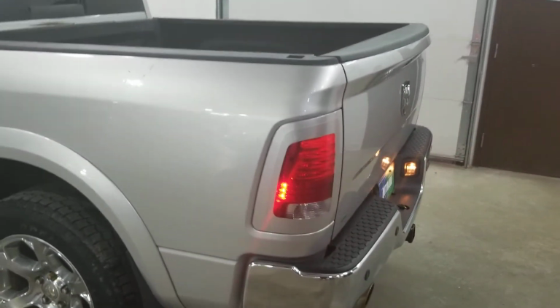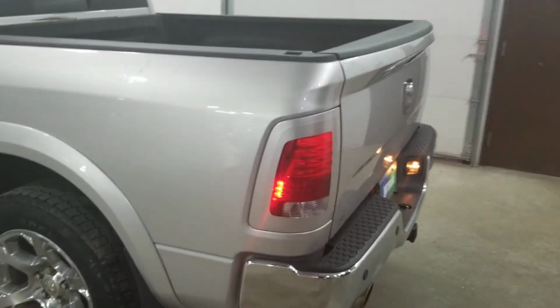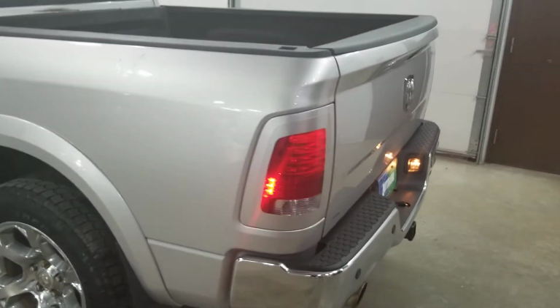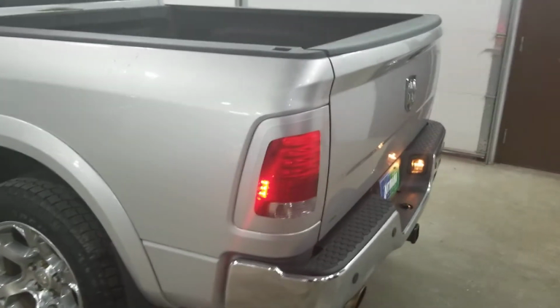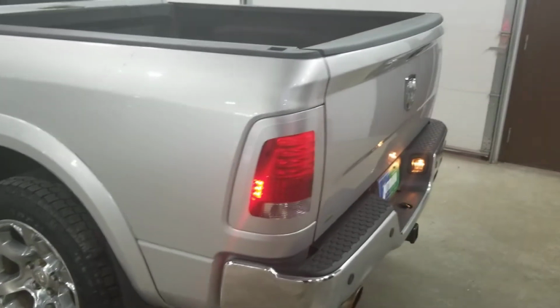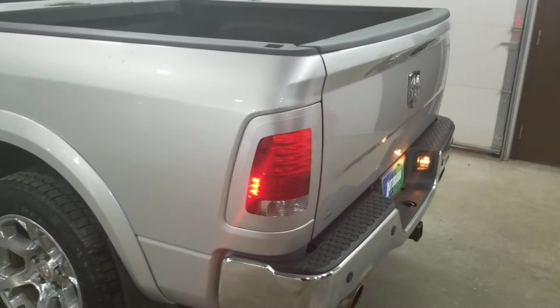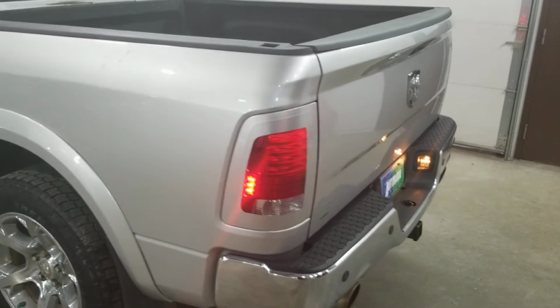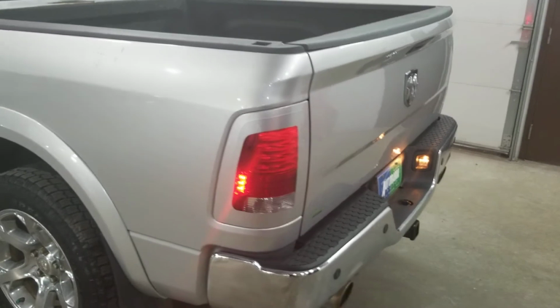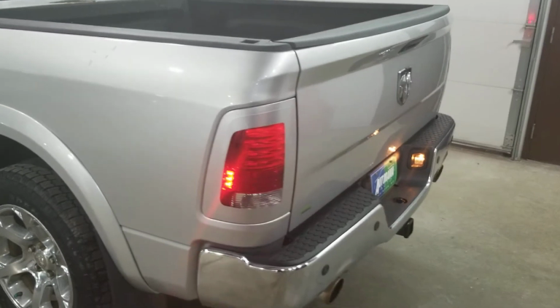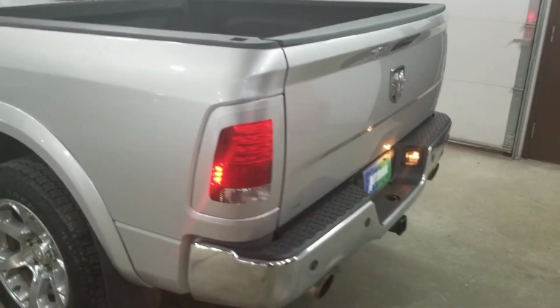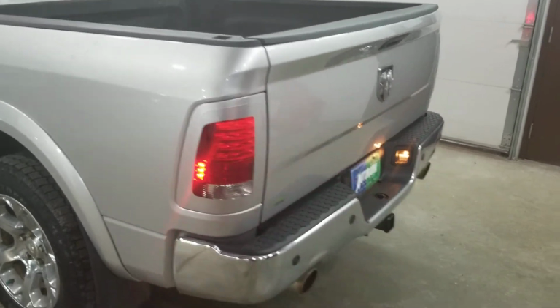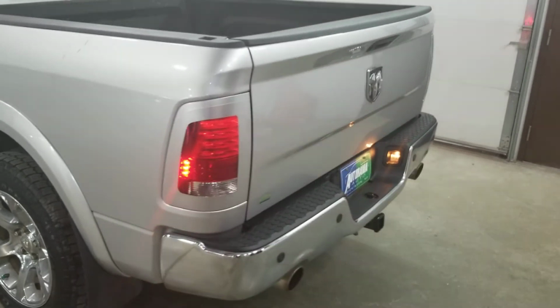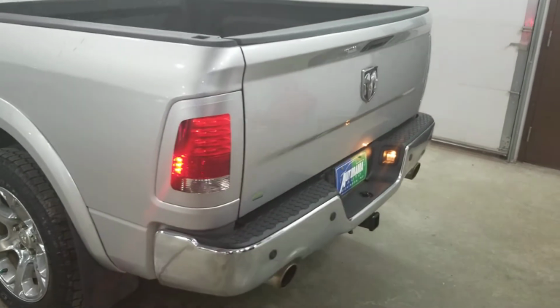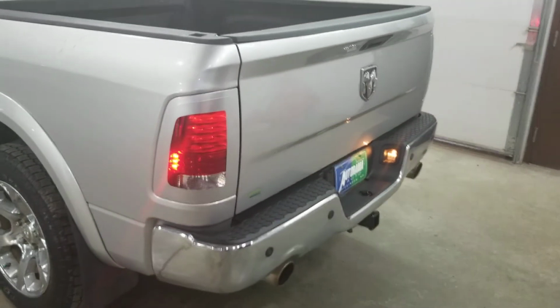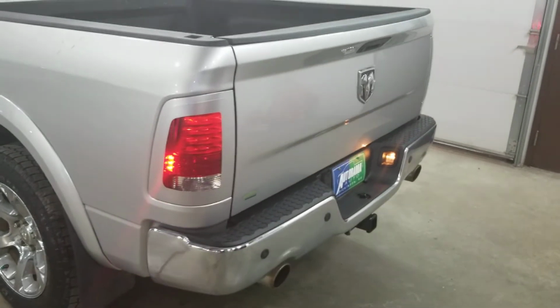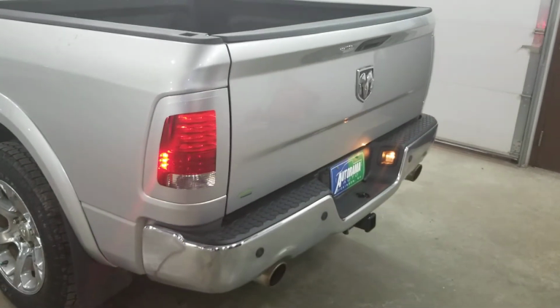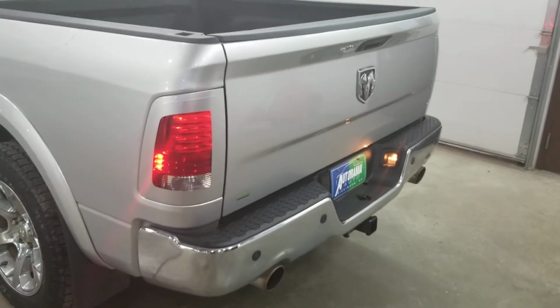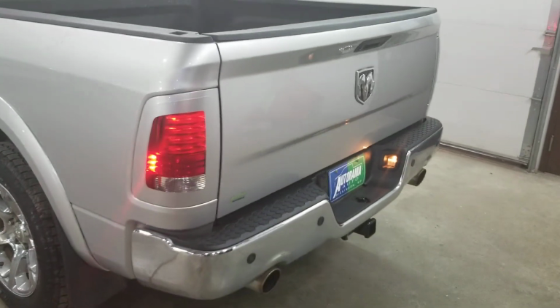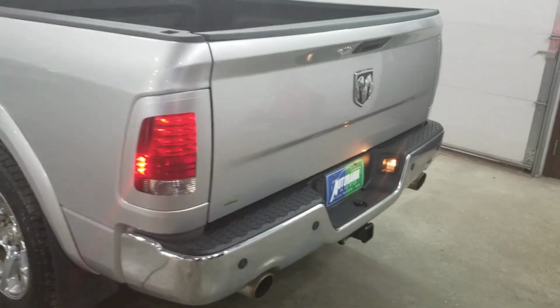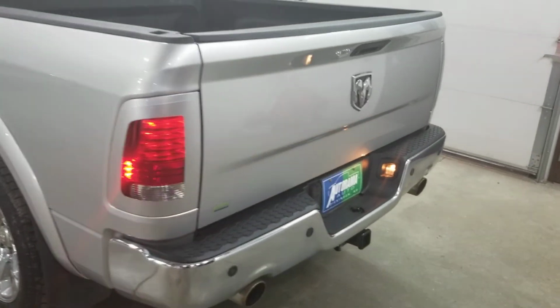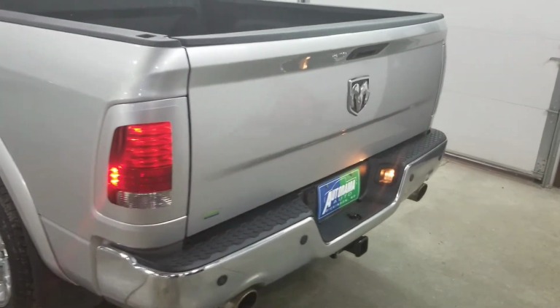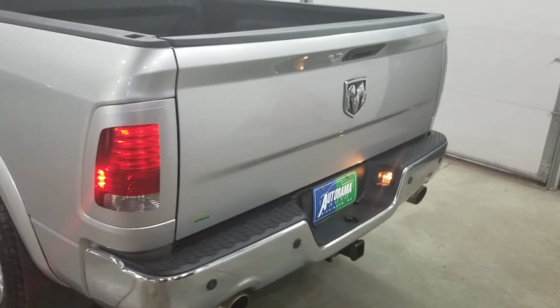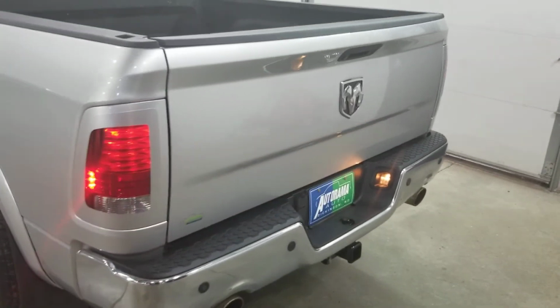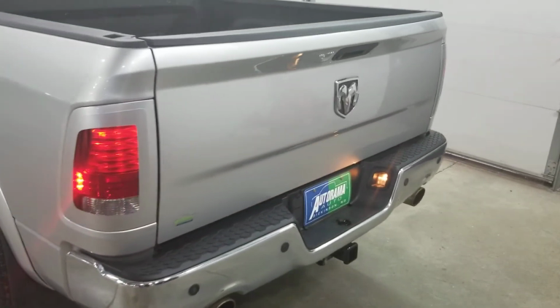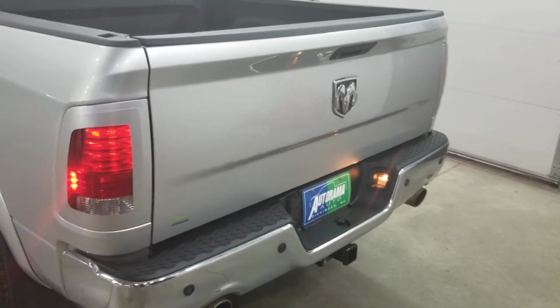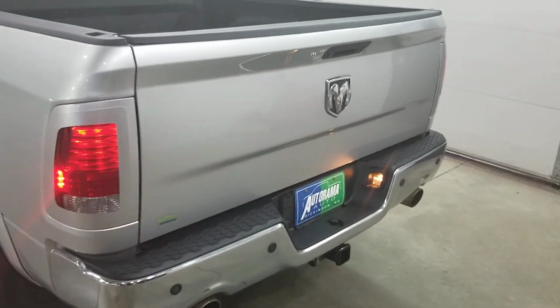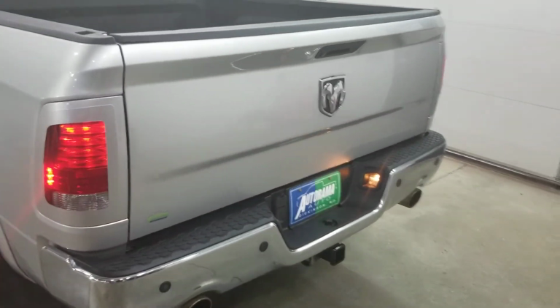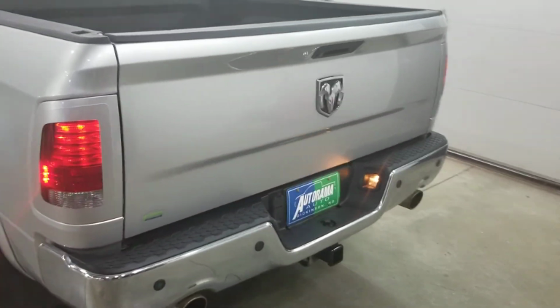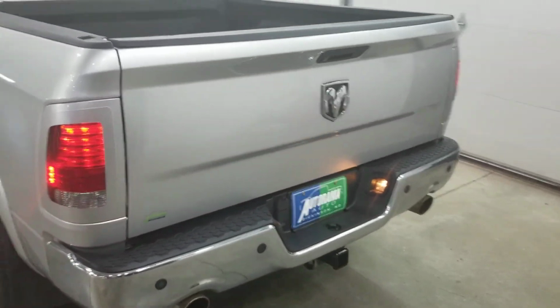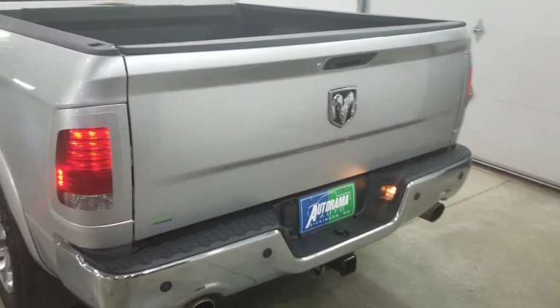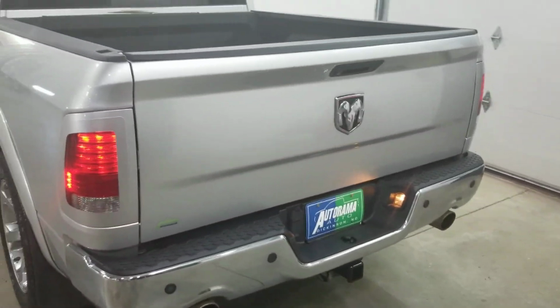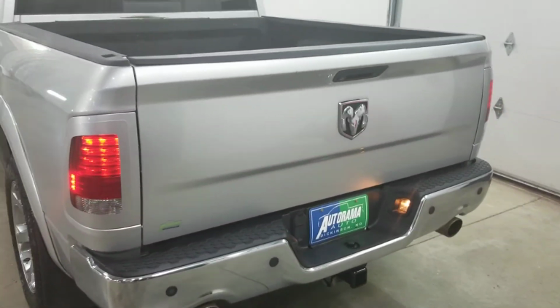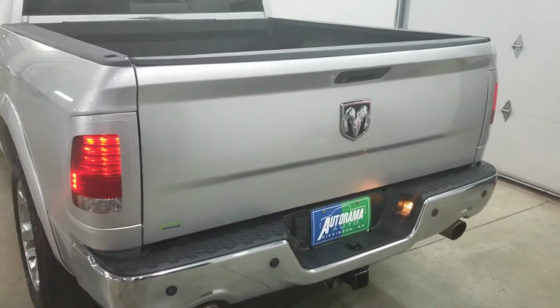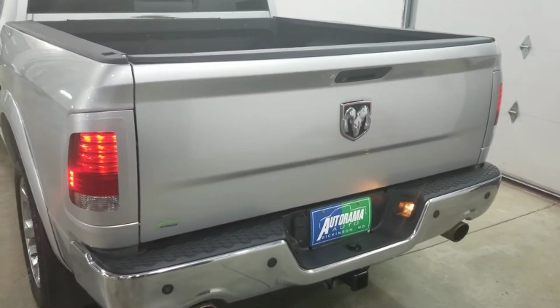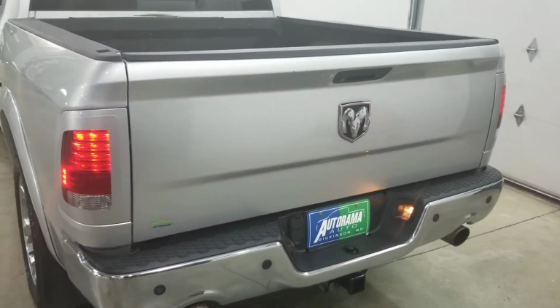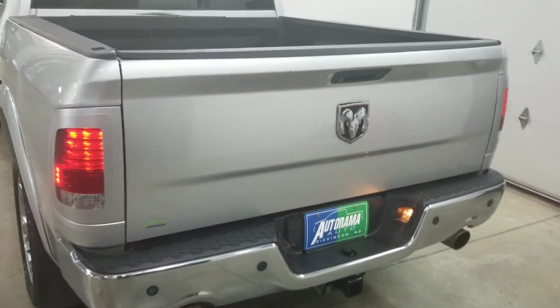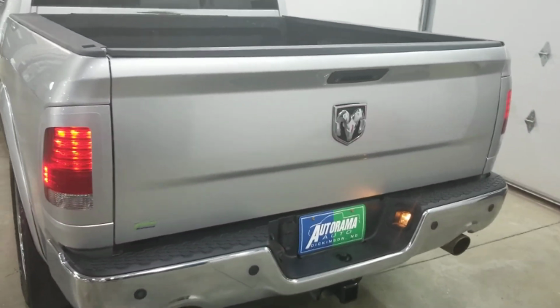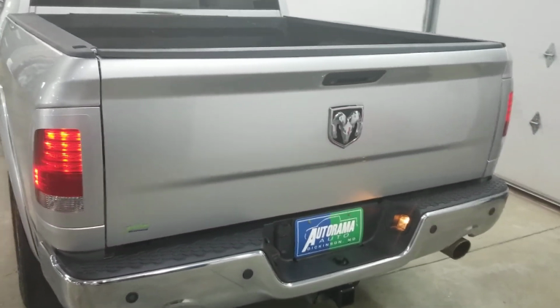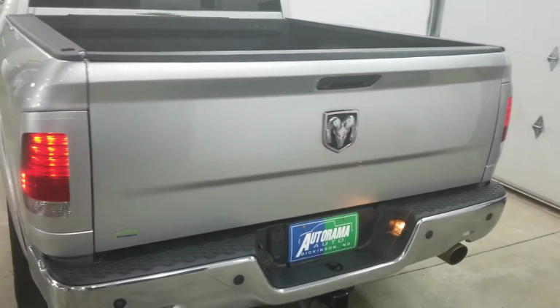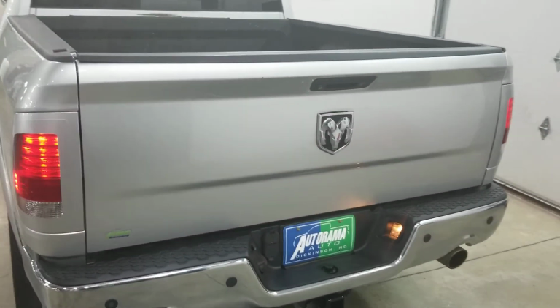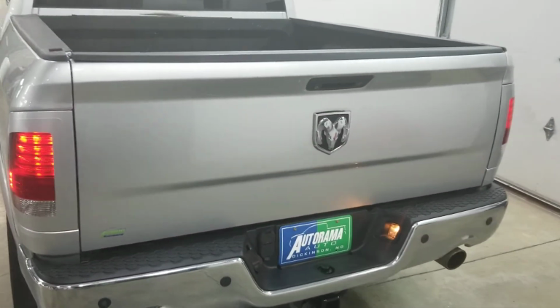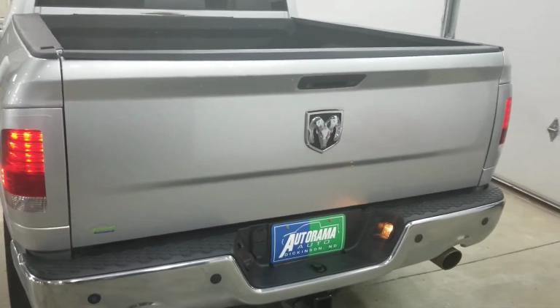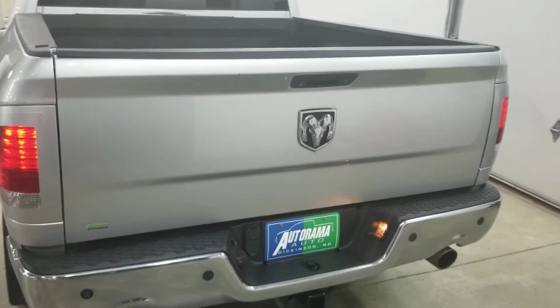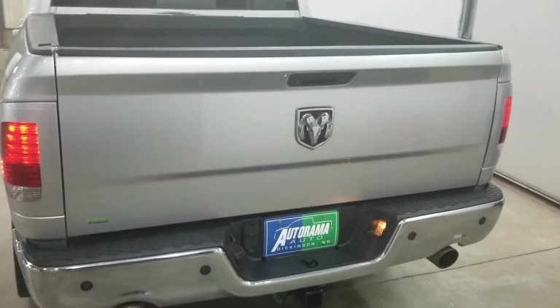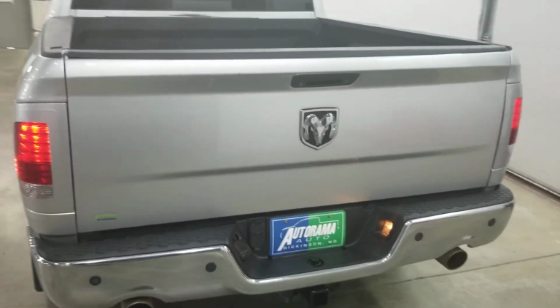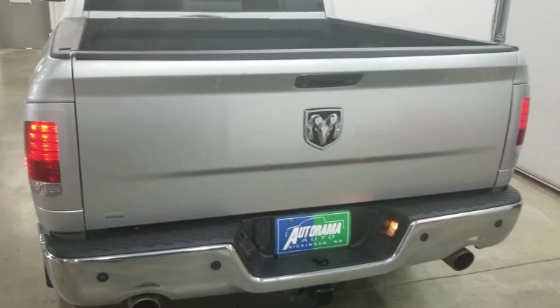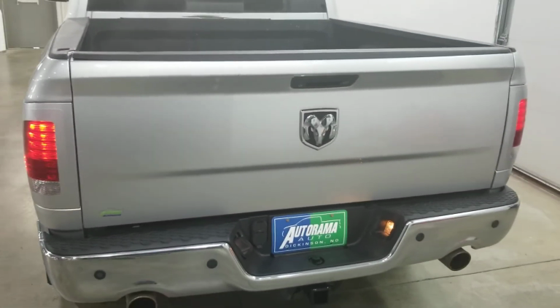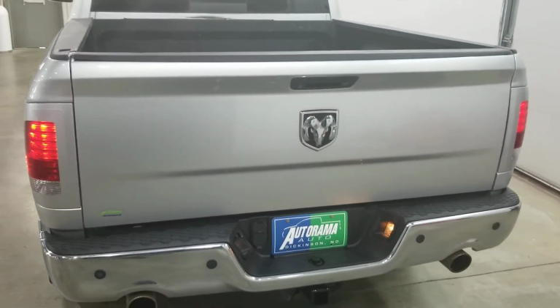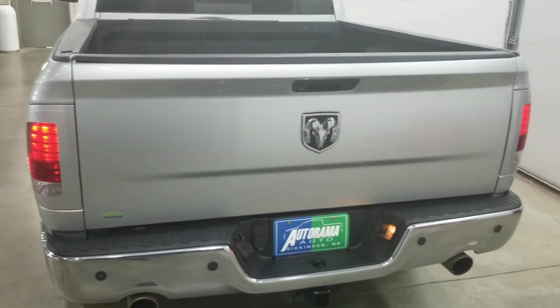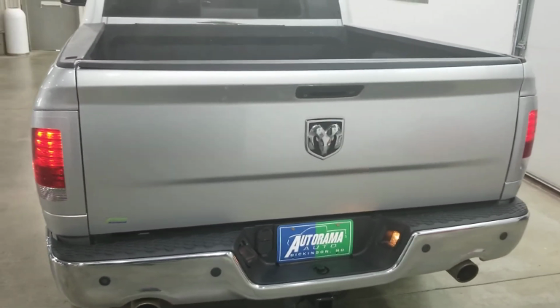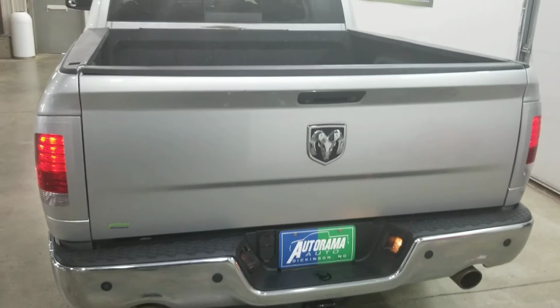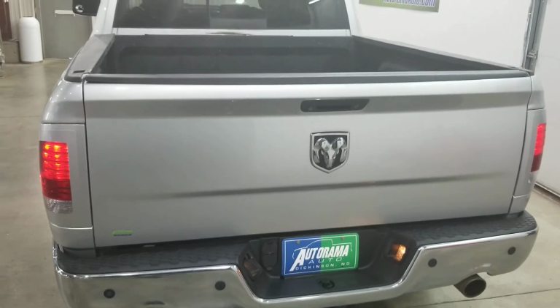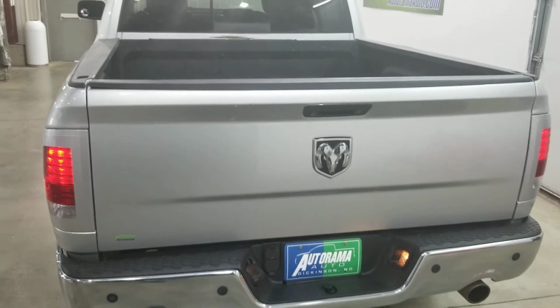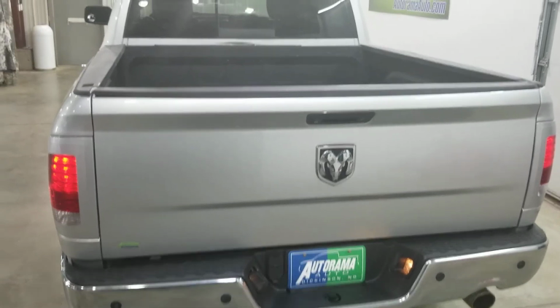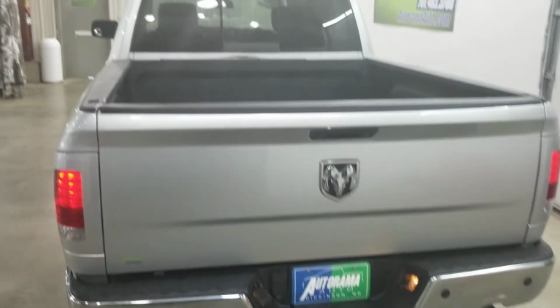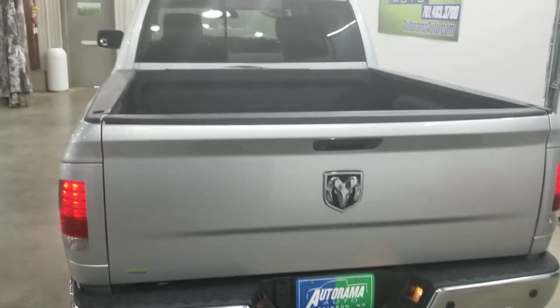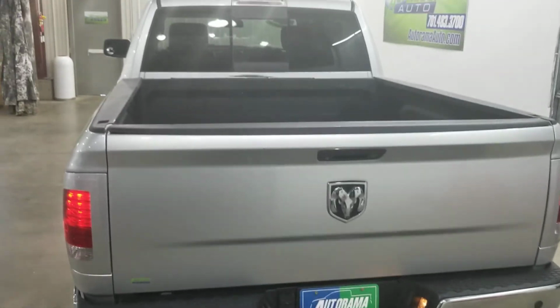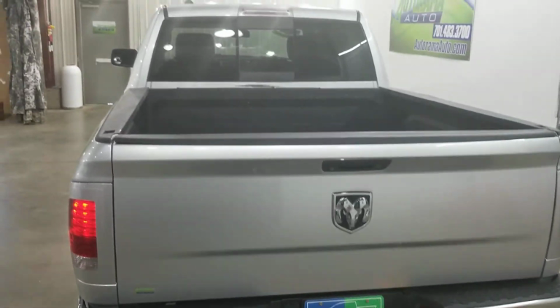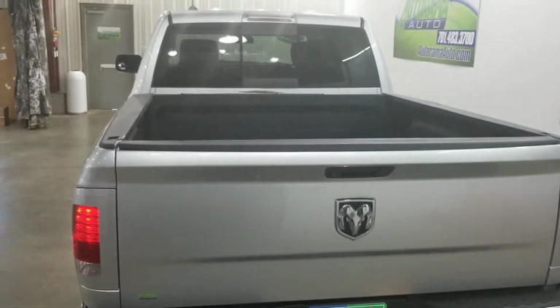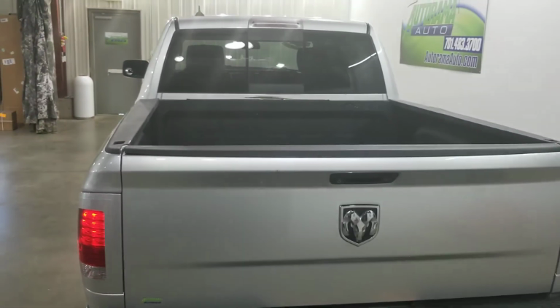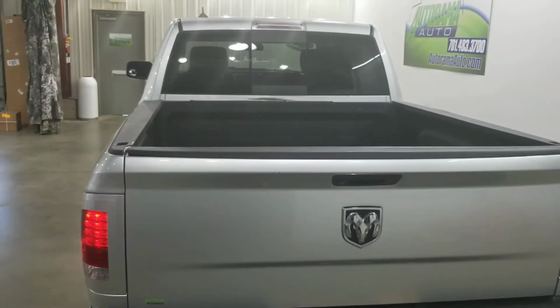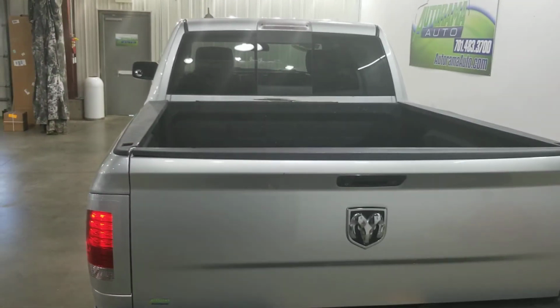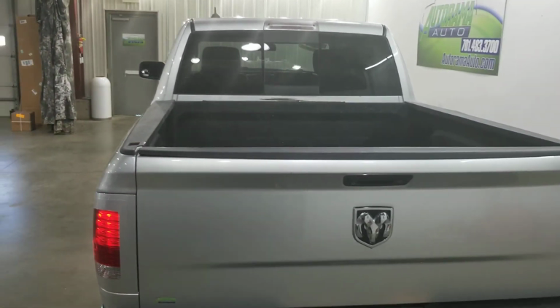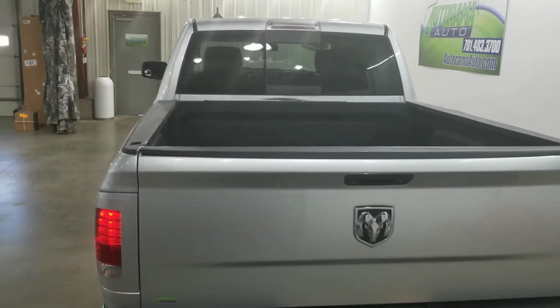You can see it at Autorama Auto Sales in Dickinson, North Dakota or AutoramaAuto.com. Remember, we're the dealer without the outrageous hidden fees.